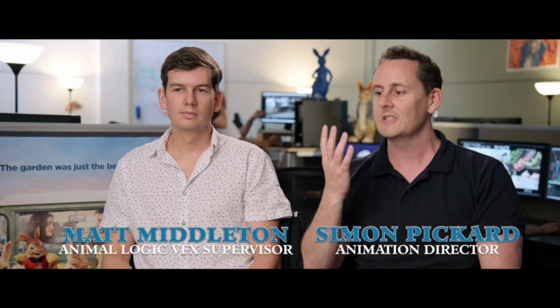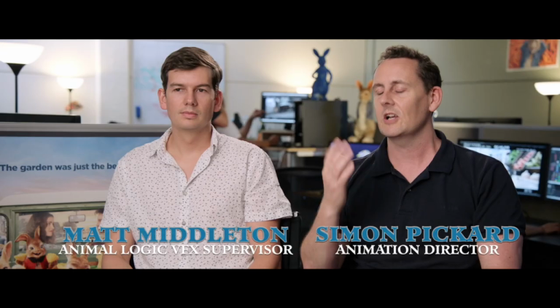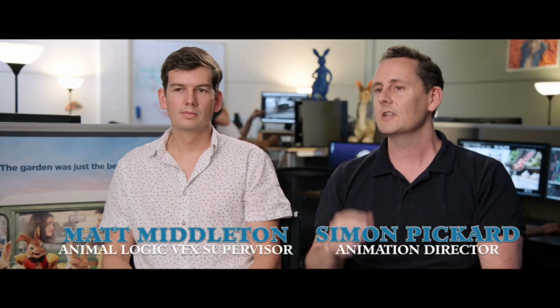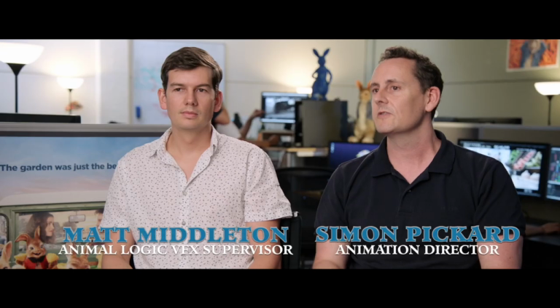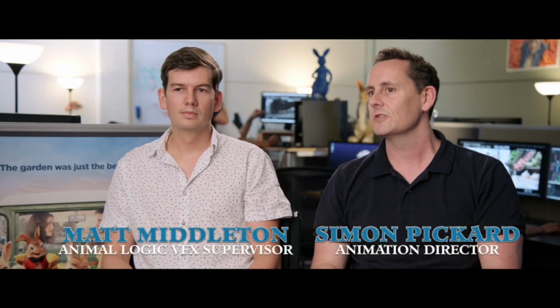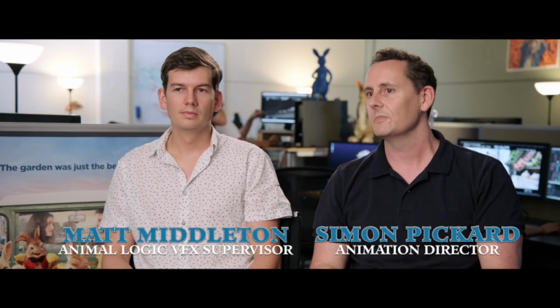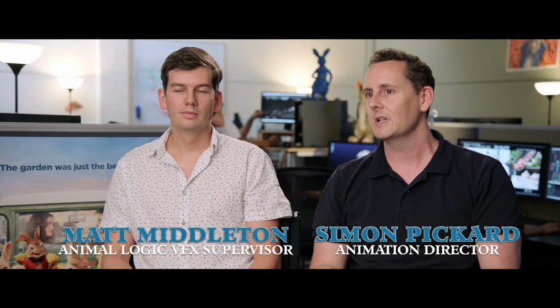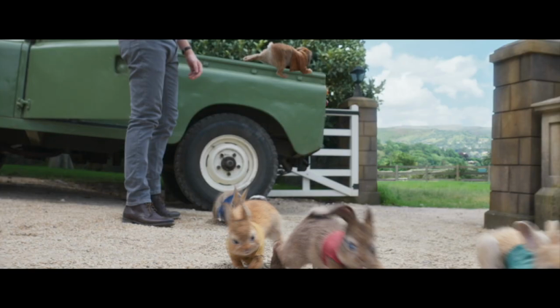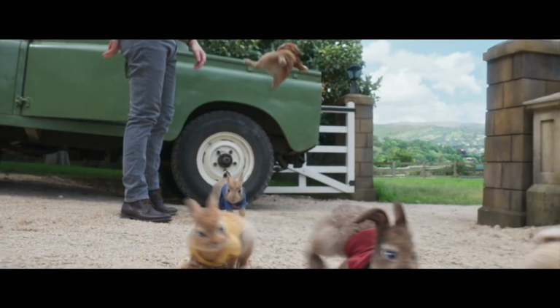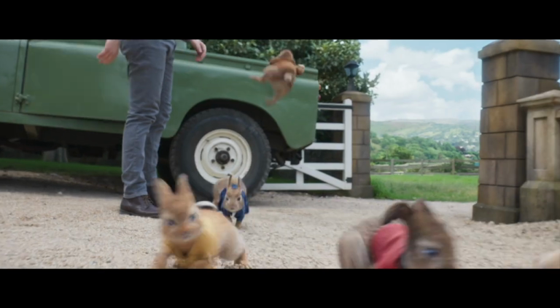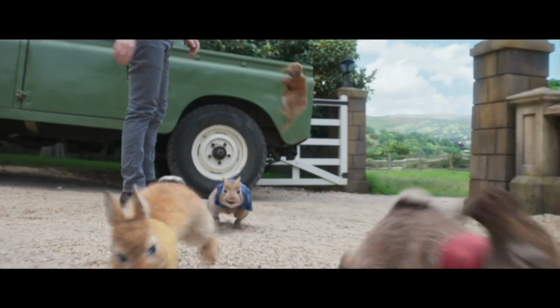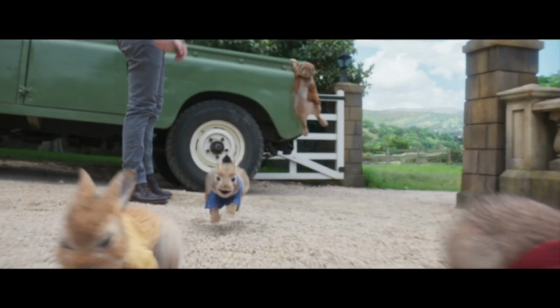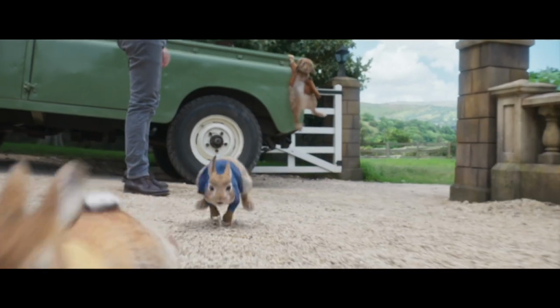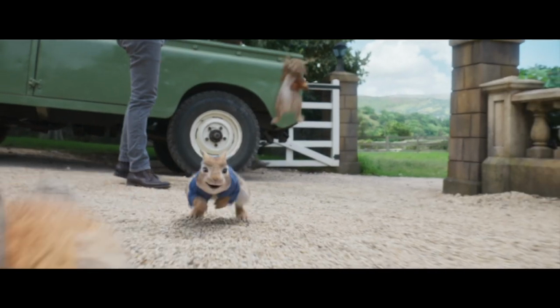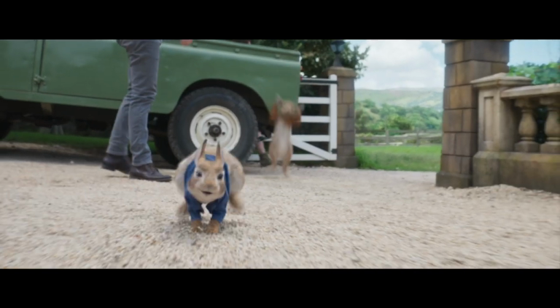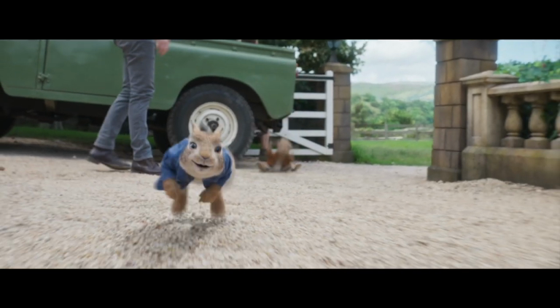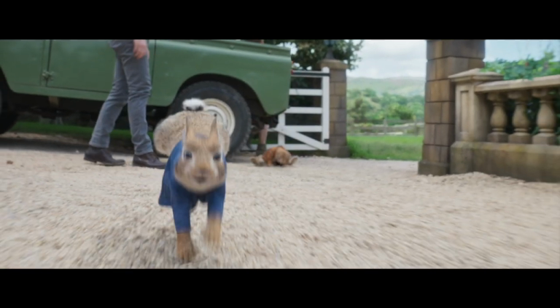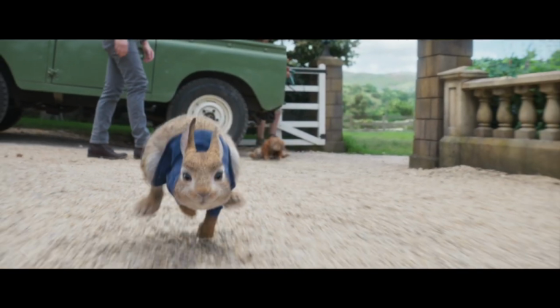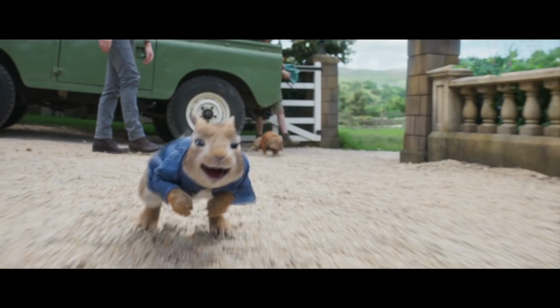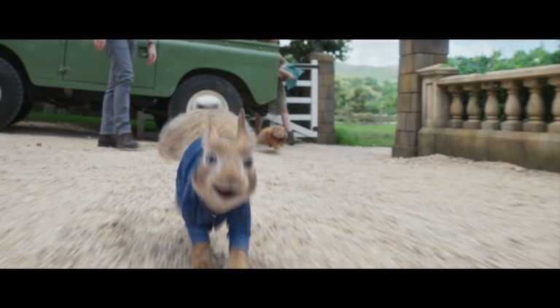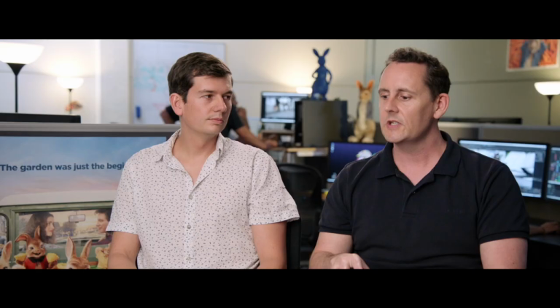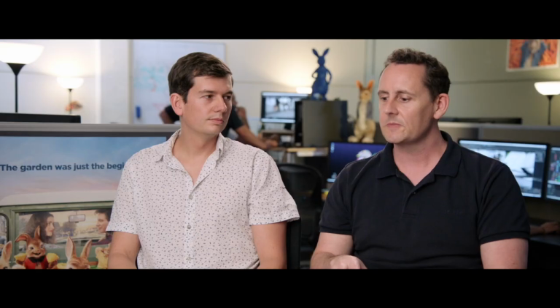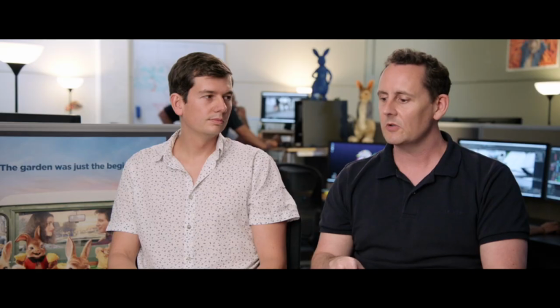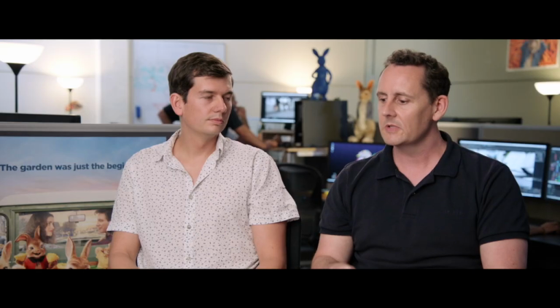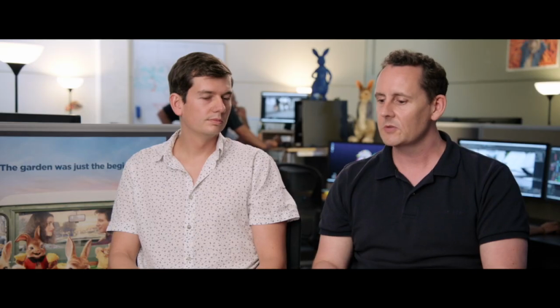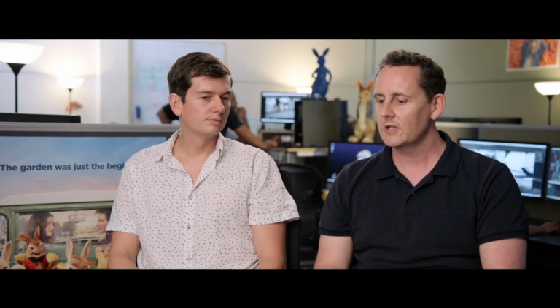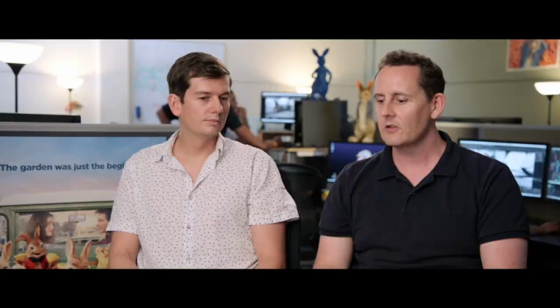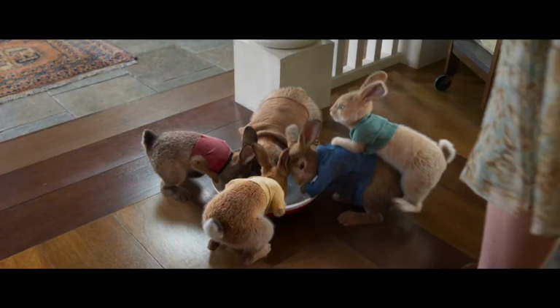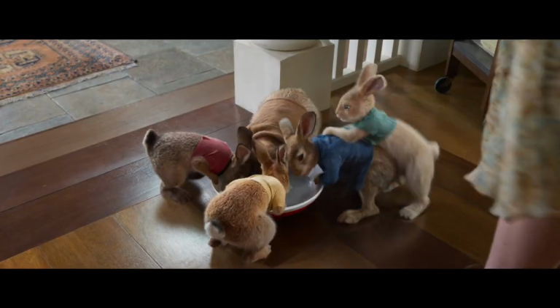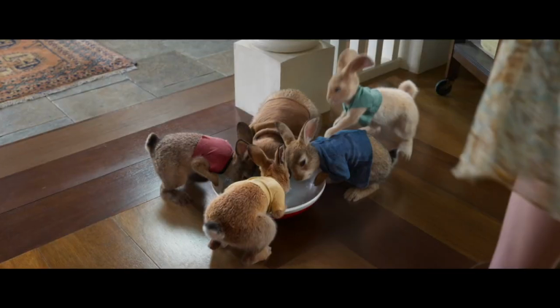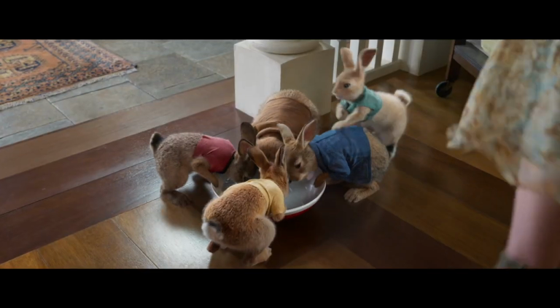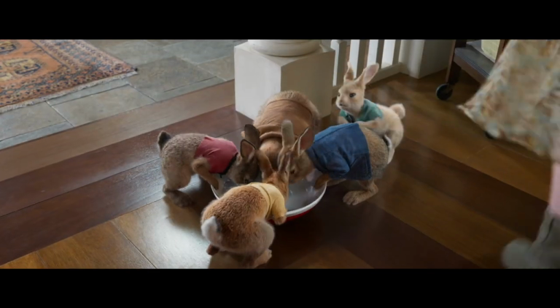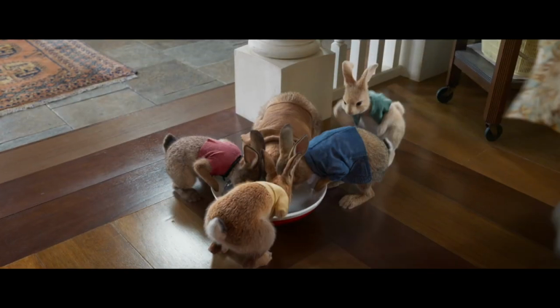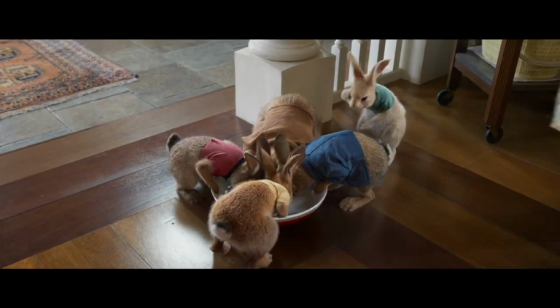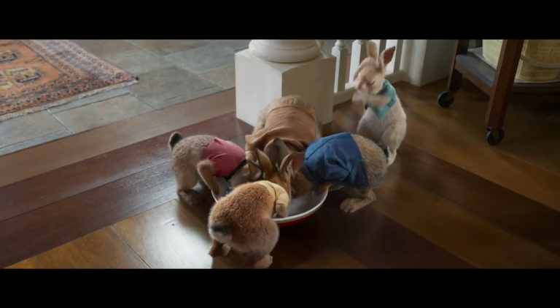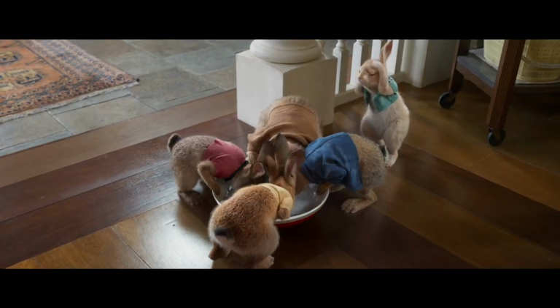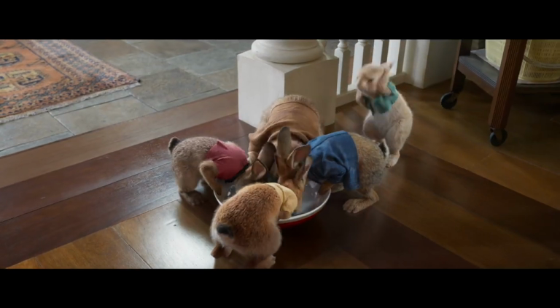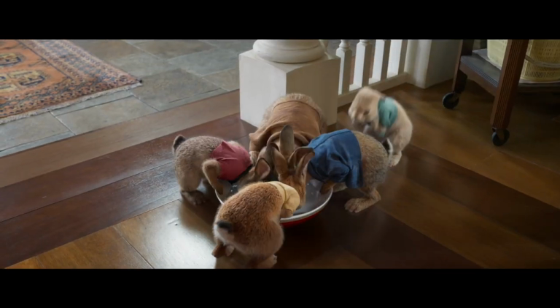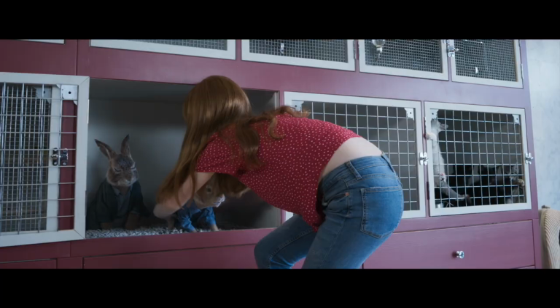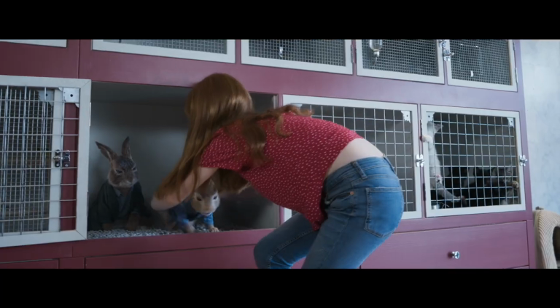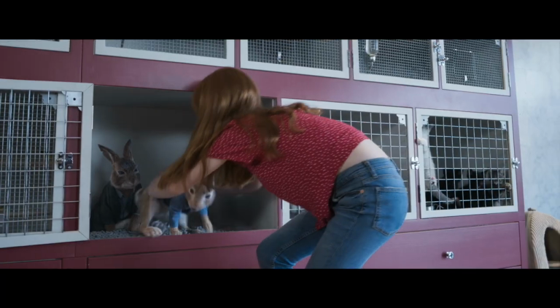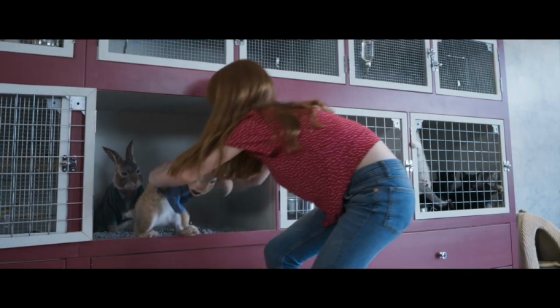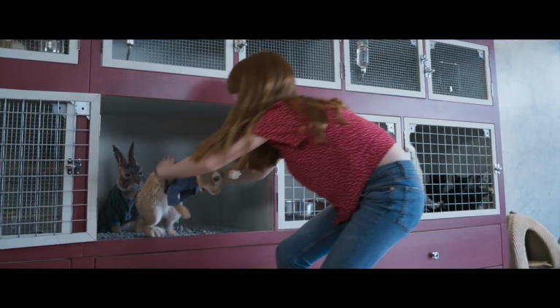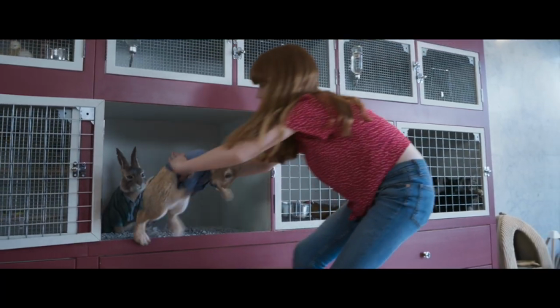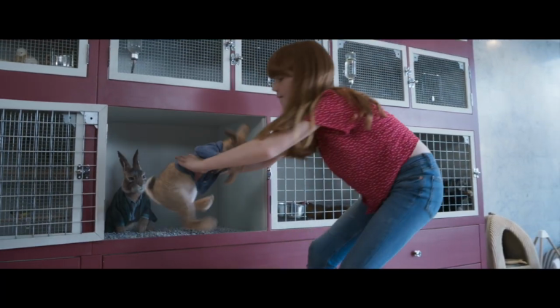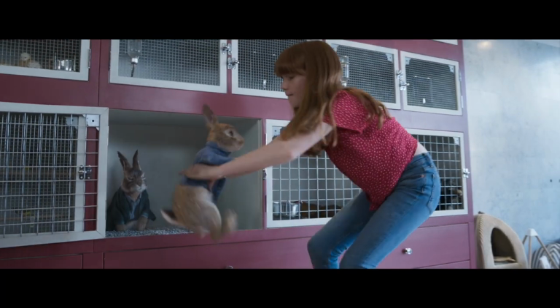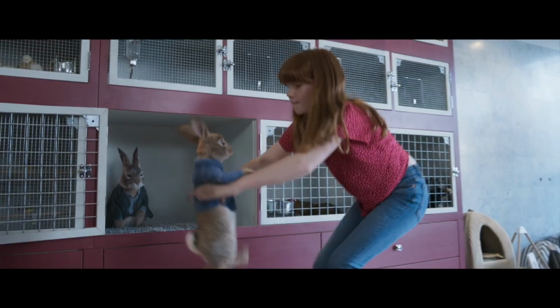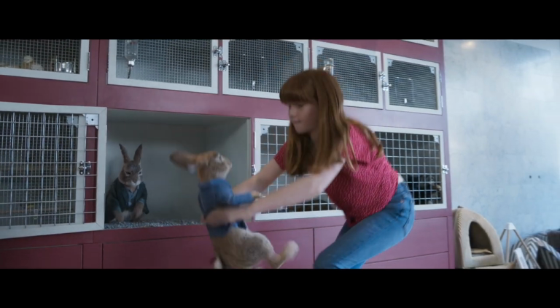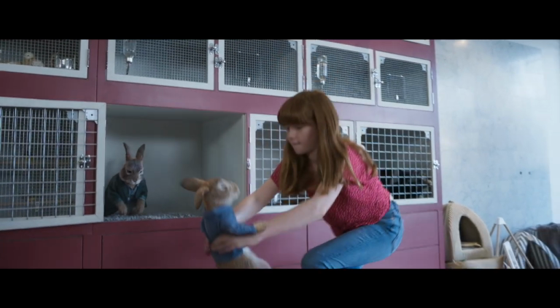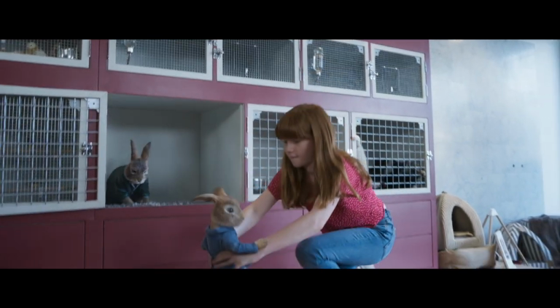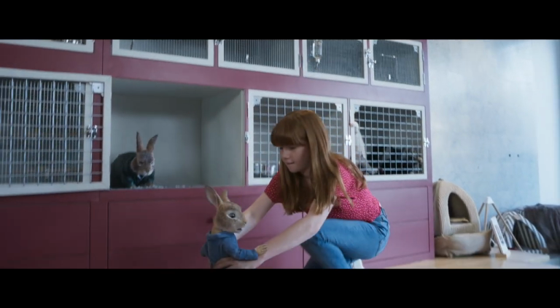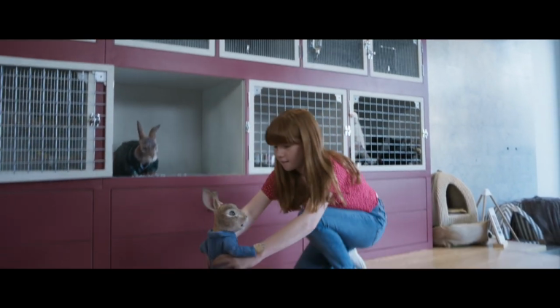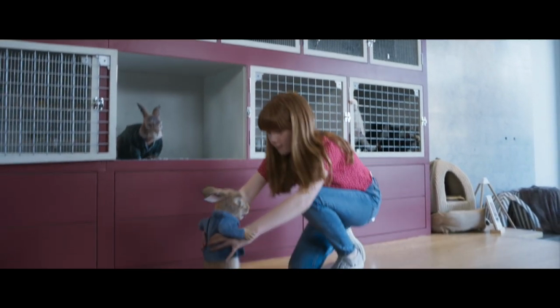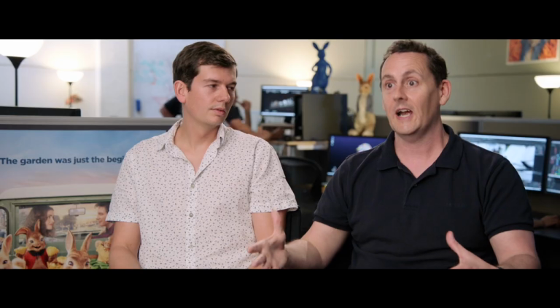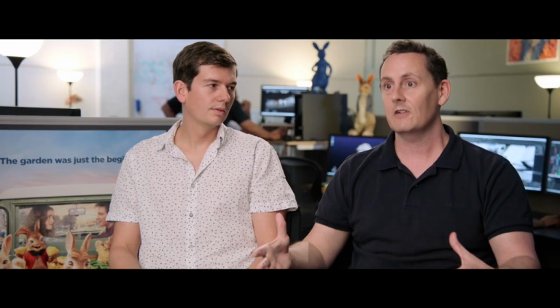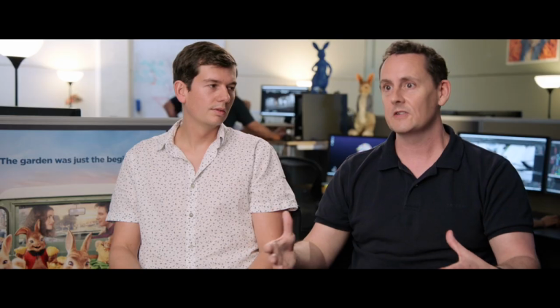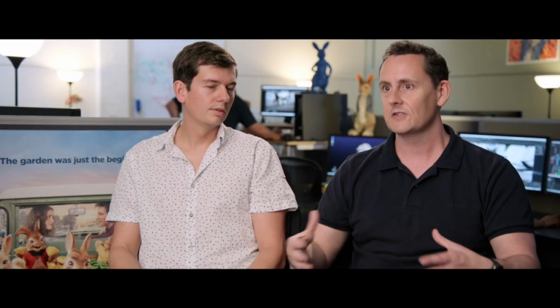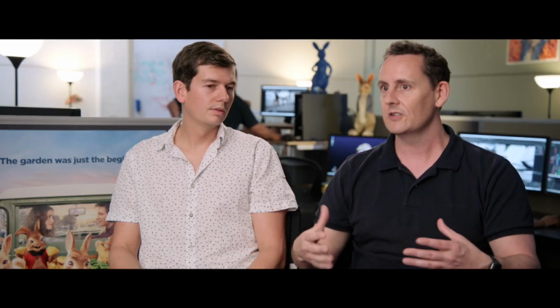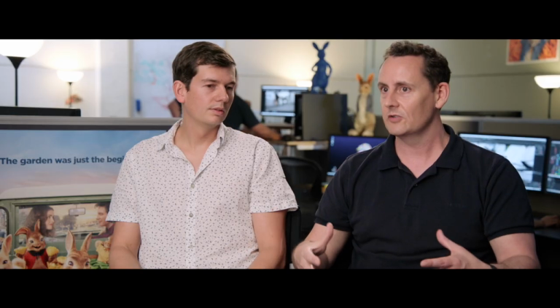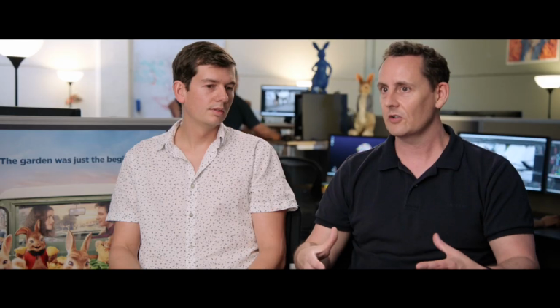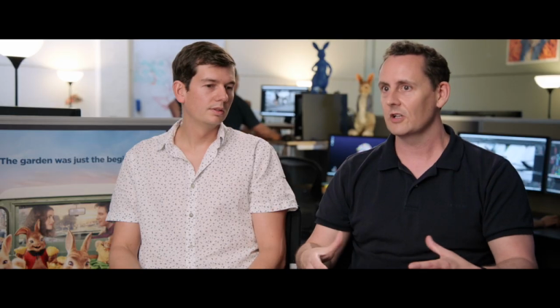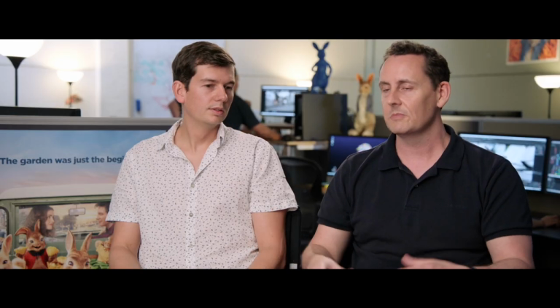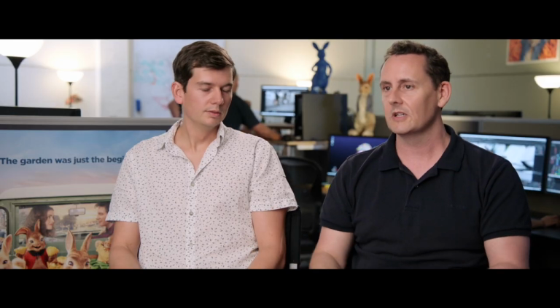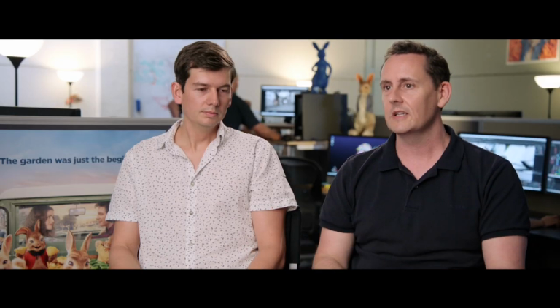The big challenge on Peter Rabbit 2 was finding that sweet spot between them being realistic animals, but then emoting as characters that you totally believe.